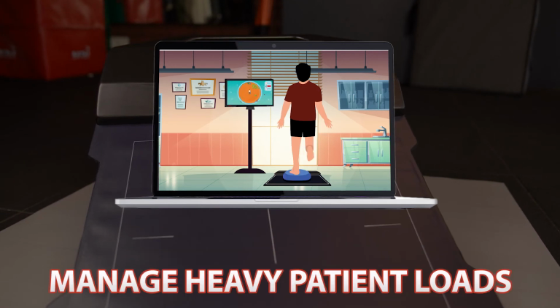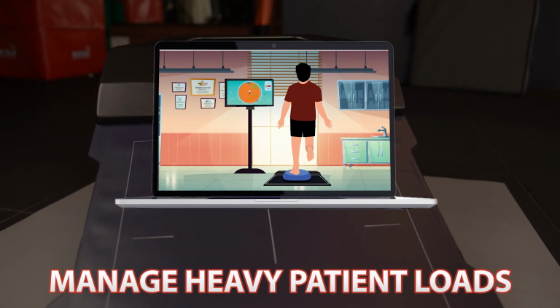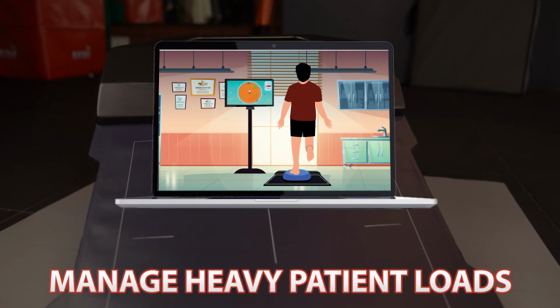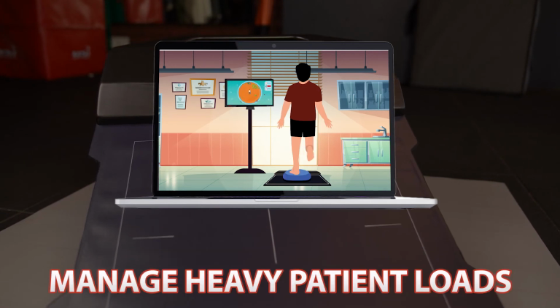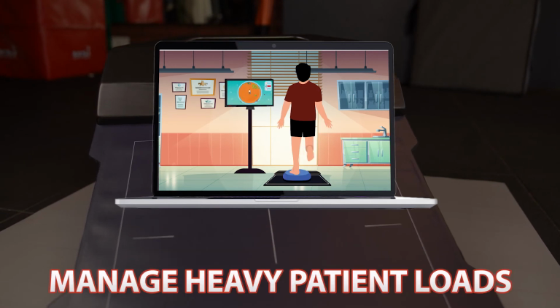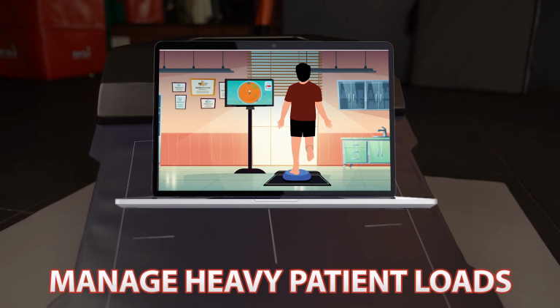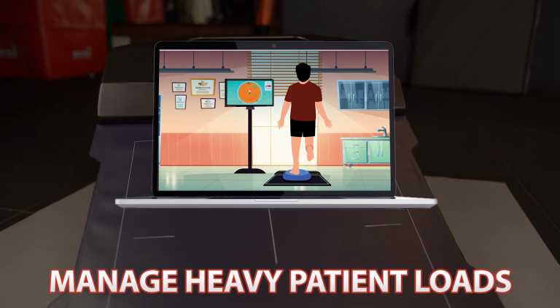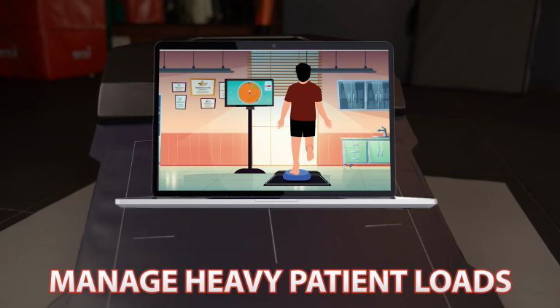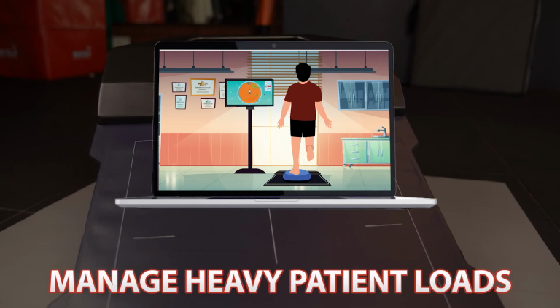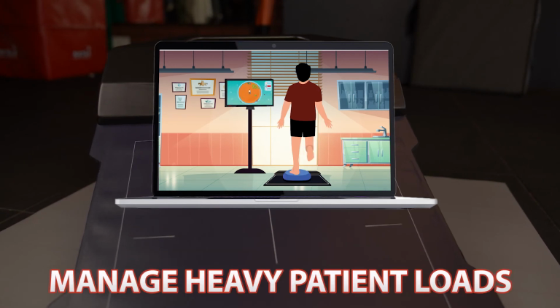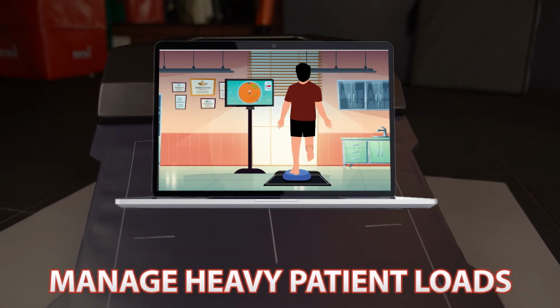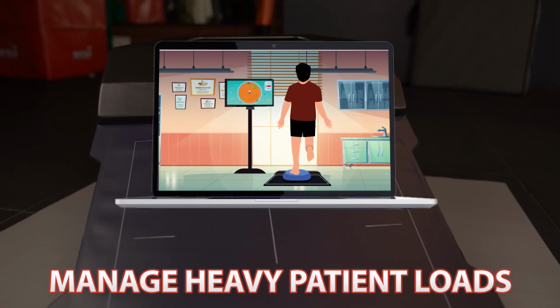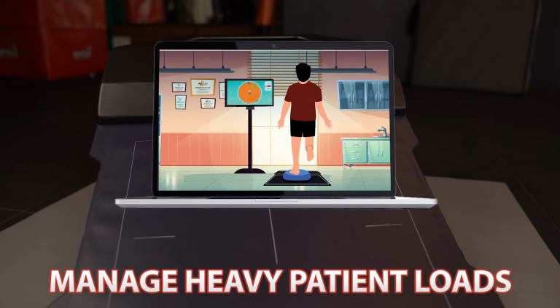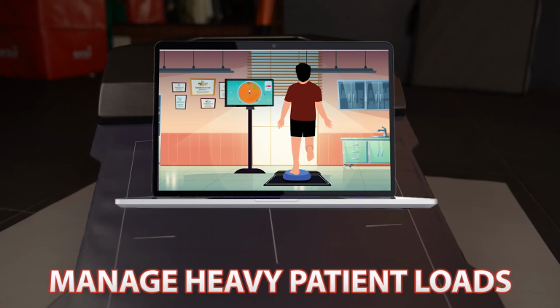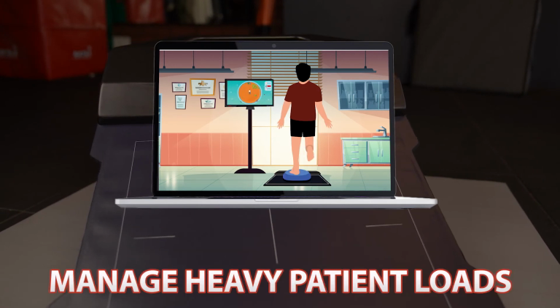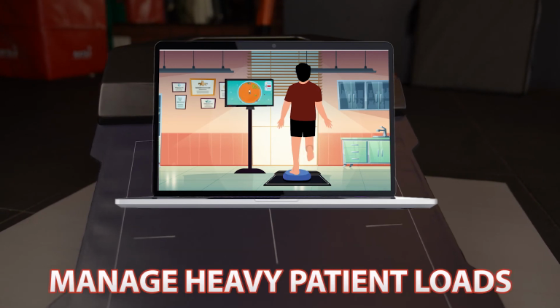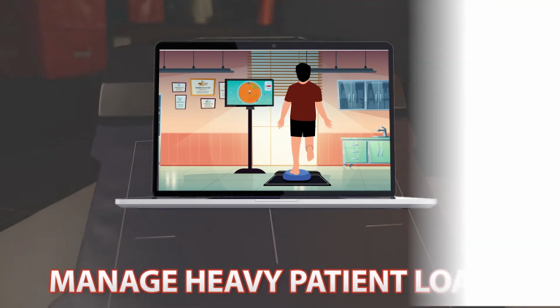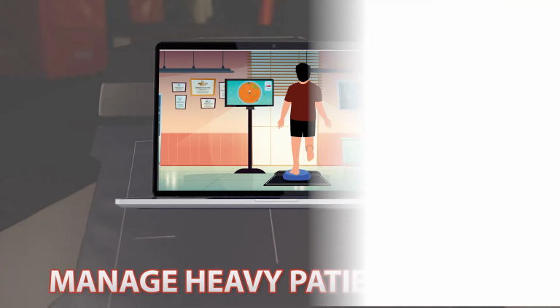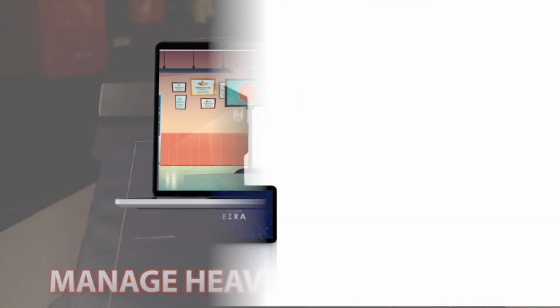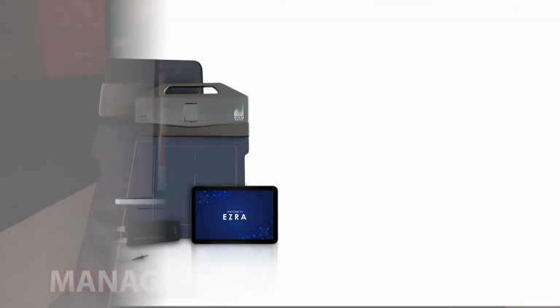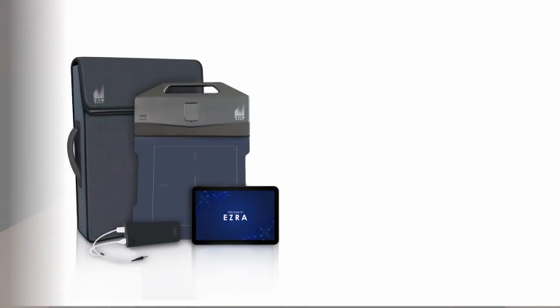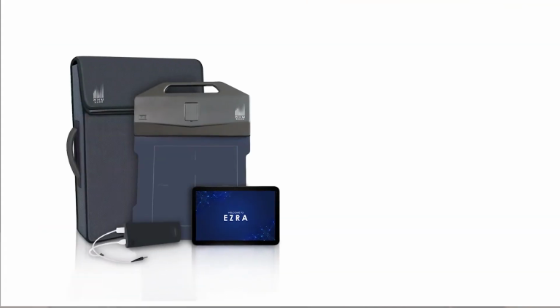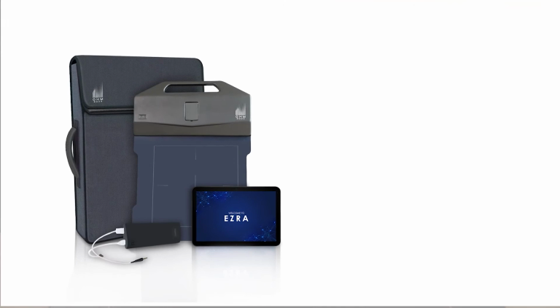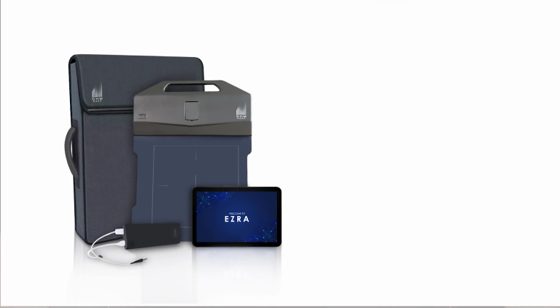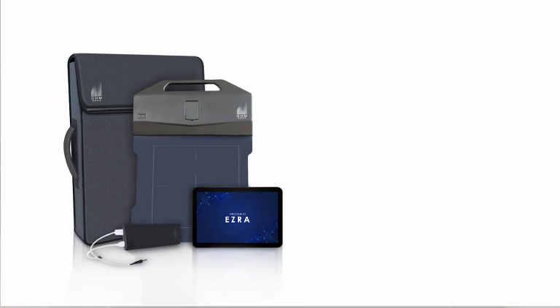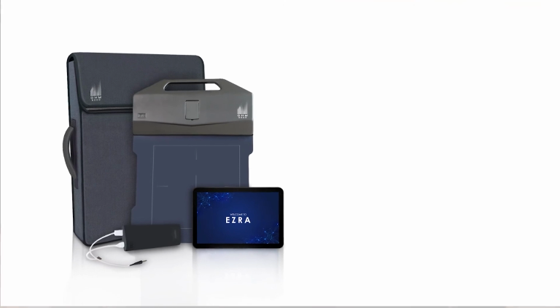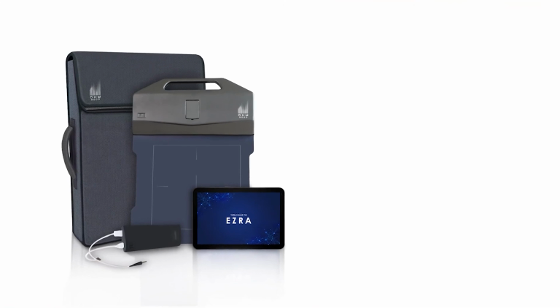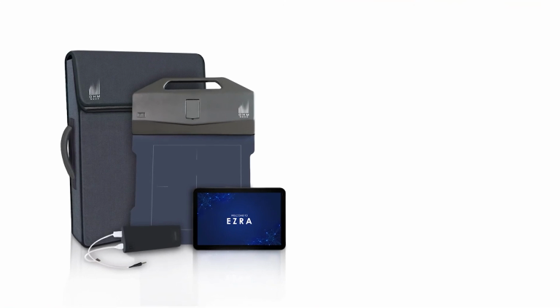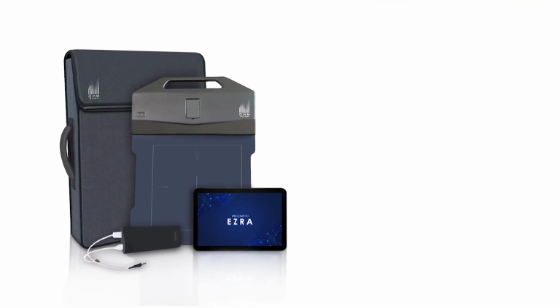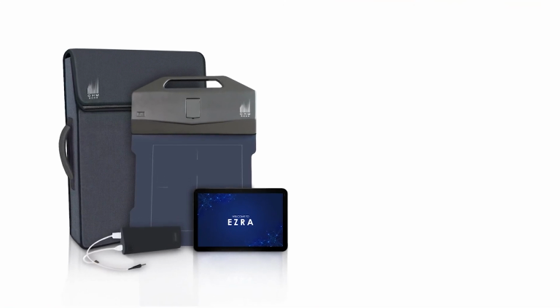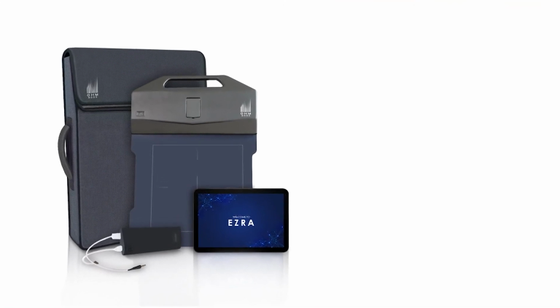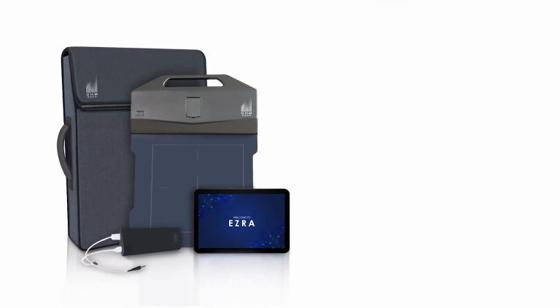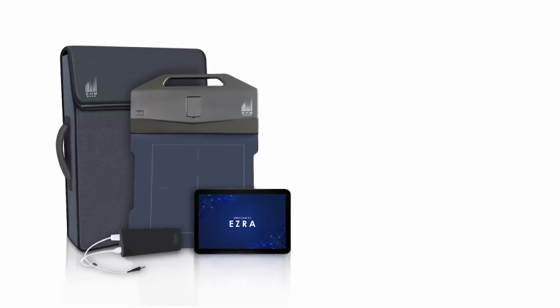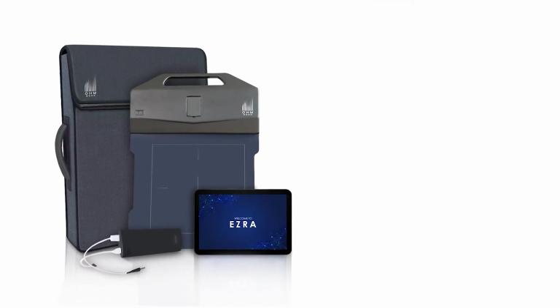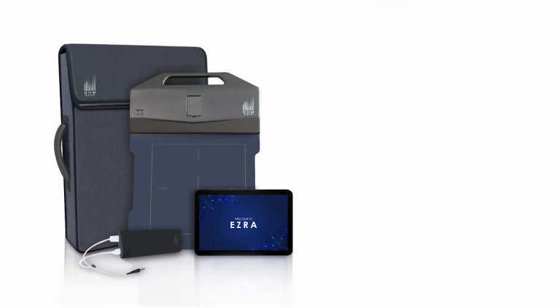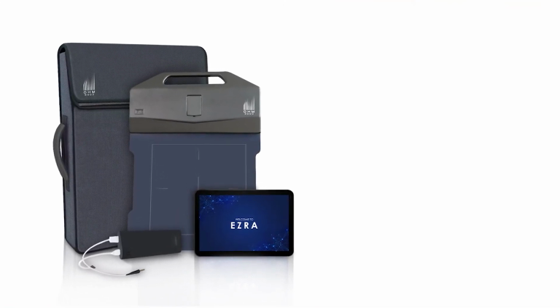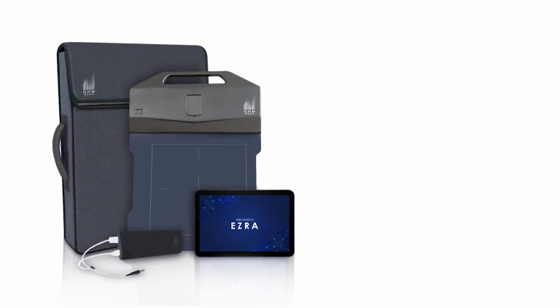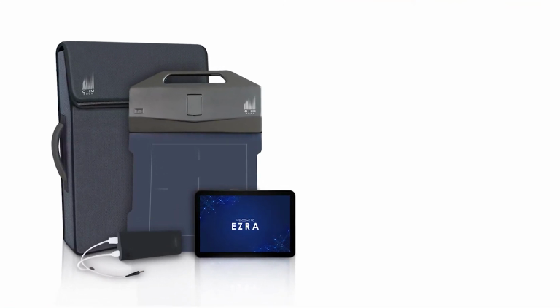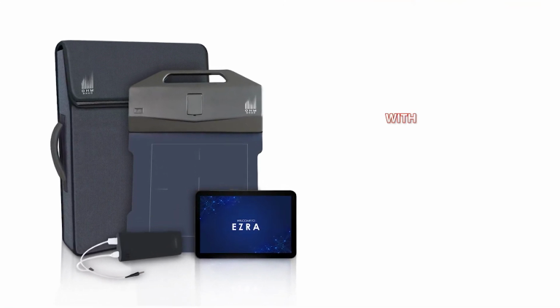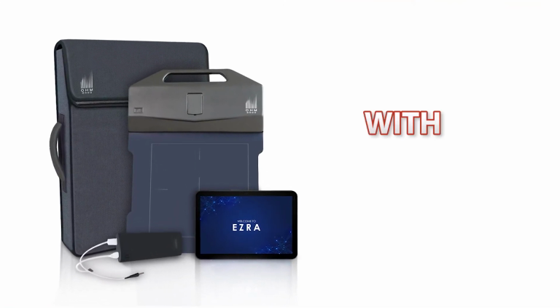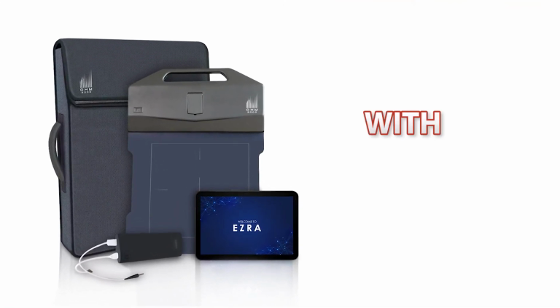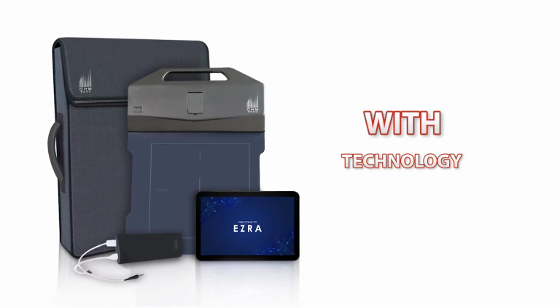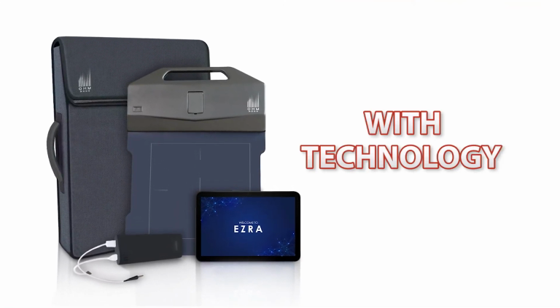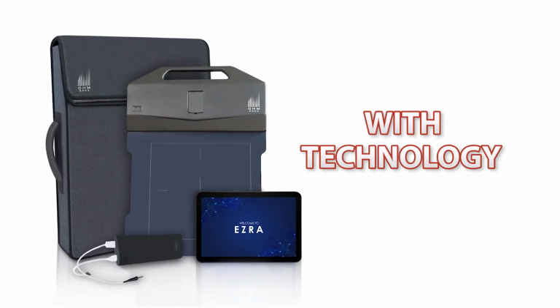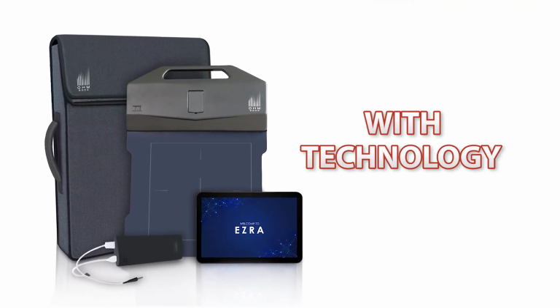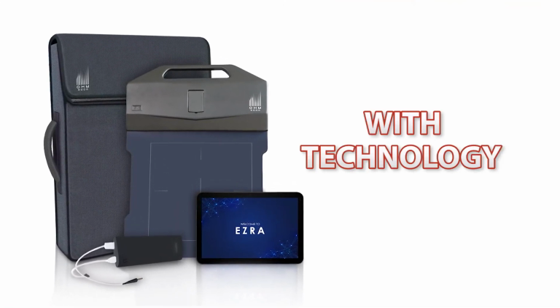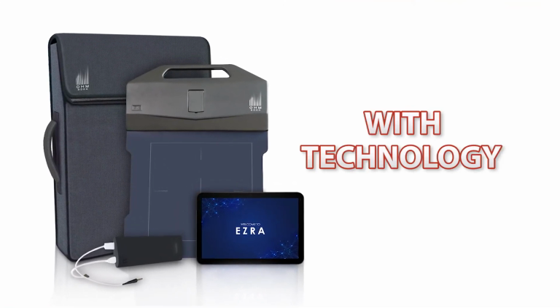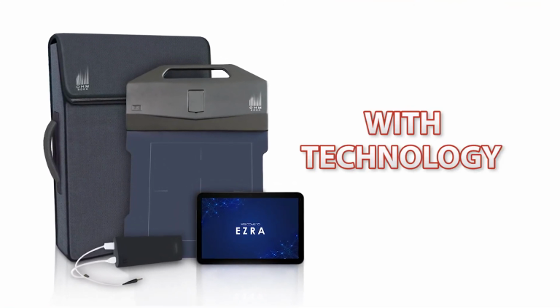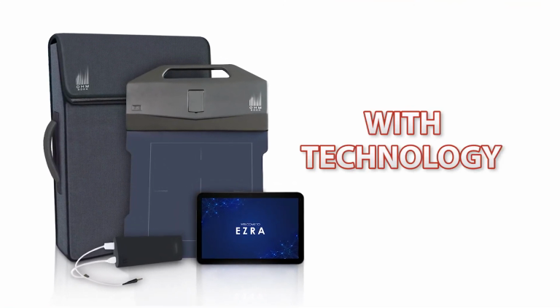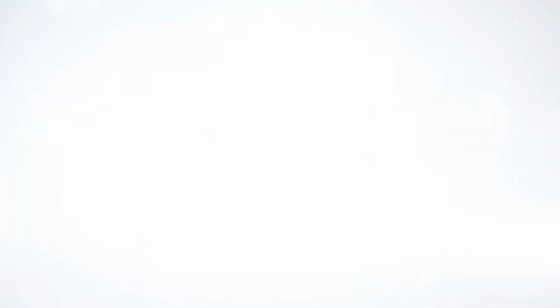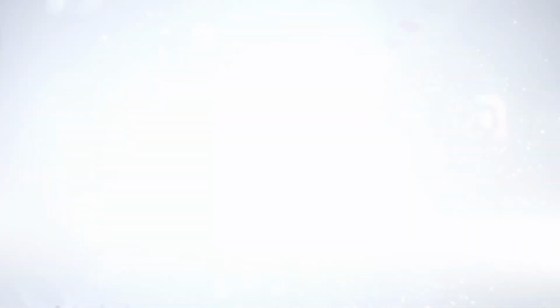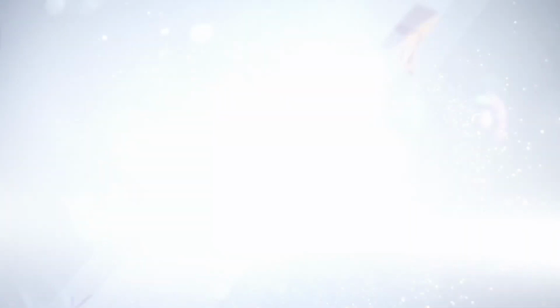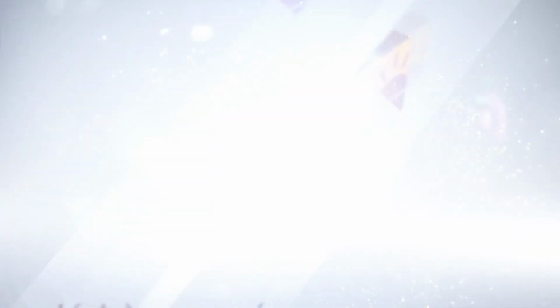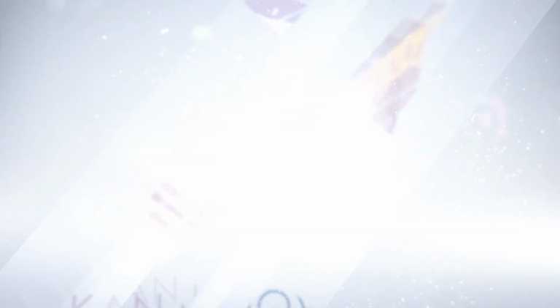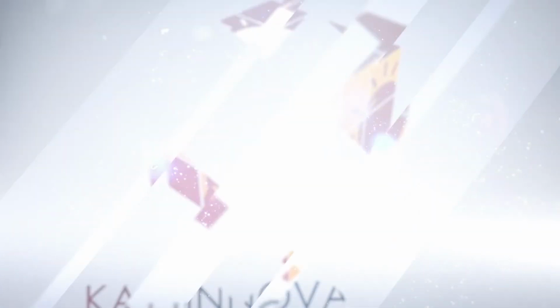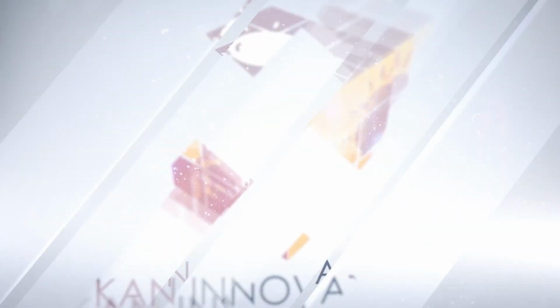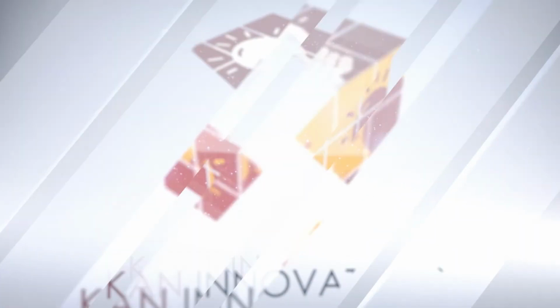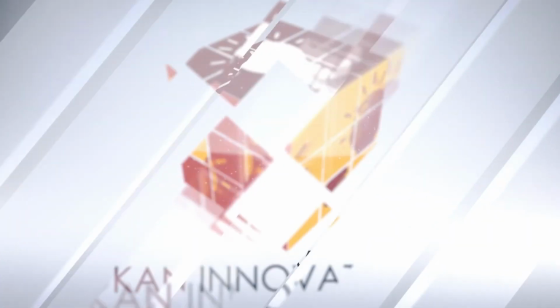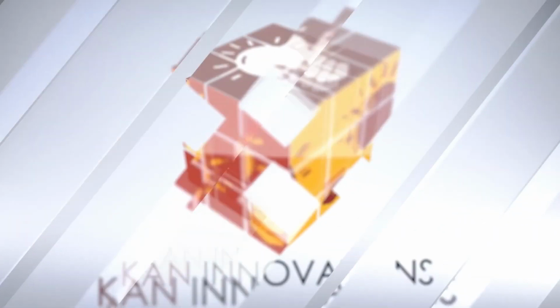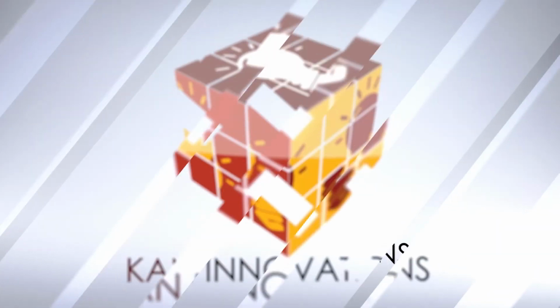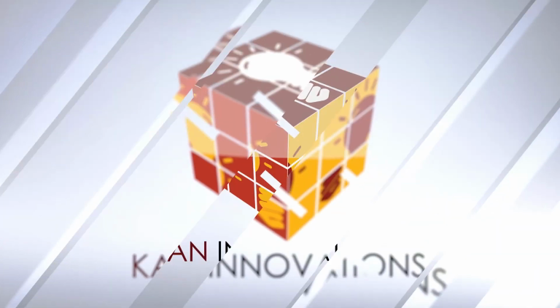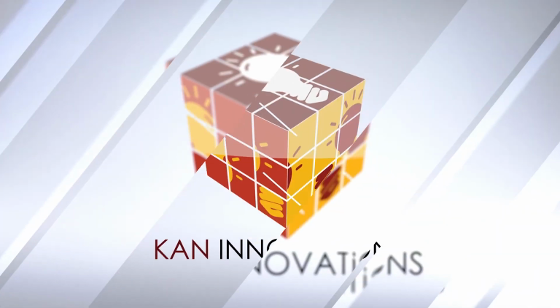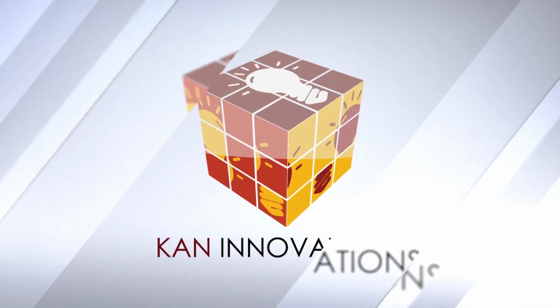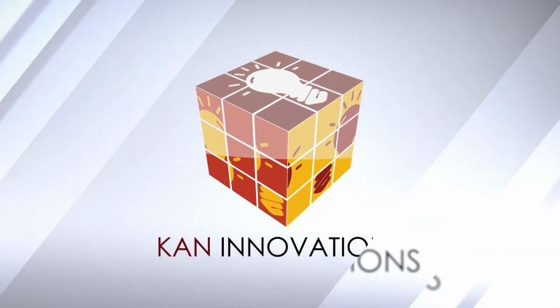And also manage heavy patient loads. Empower your clinical practice with technology — with CAN Innovations.